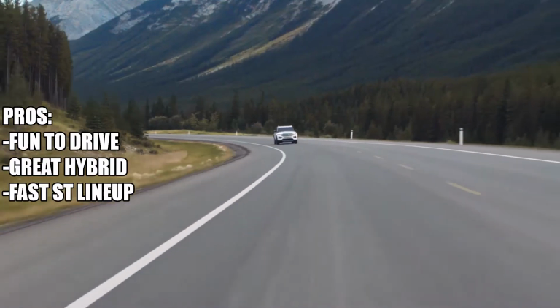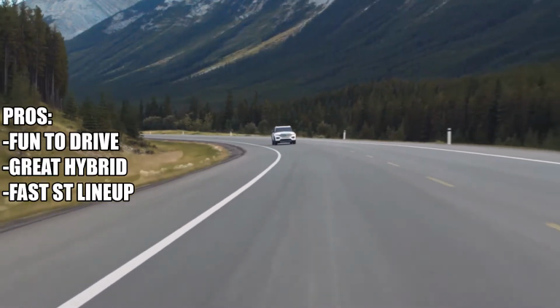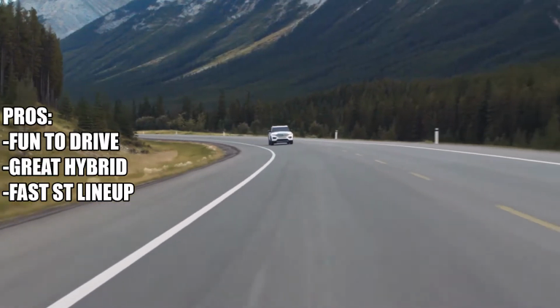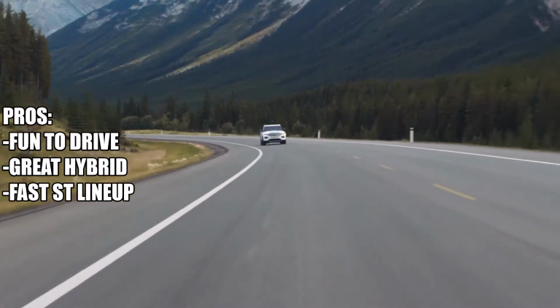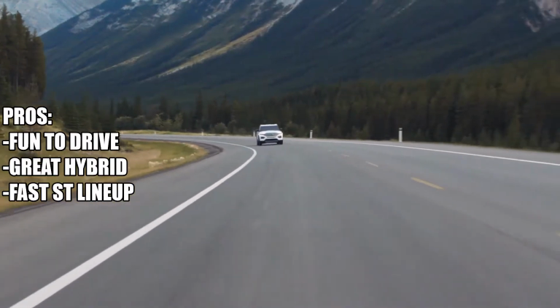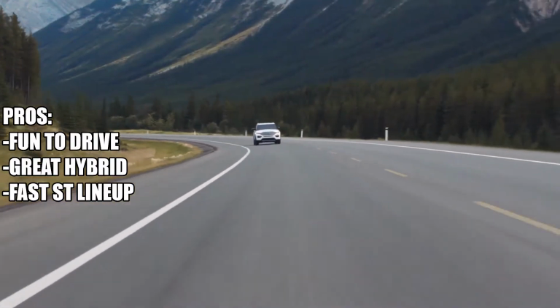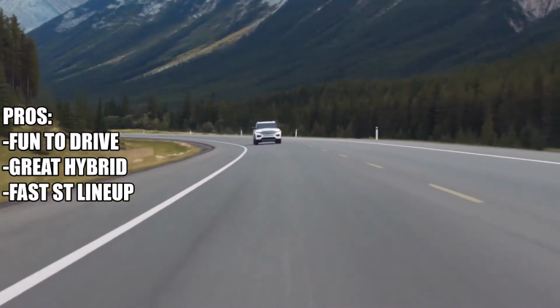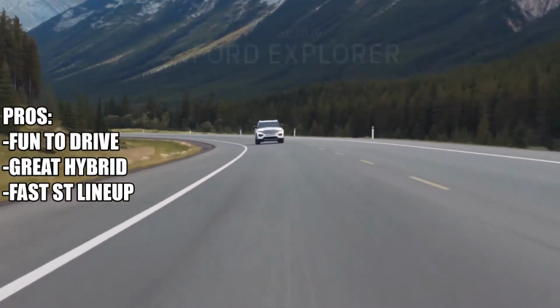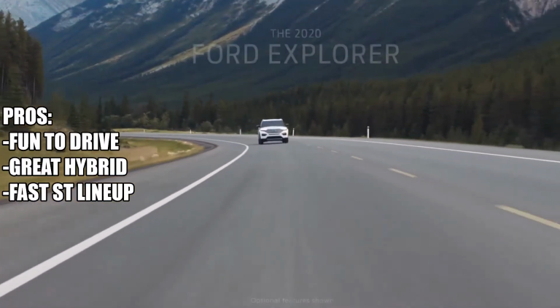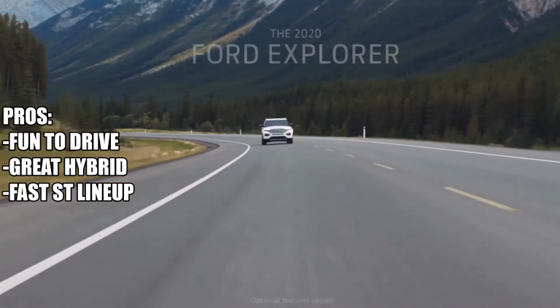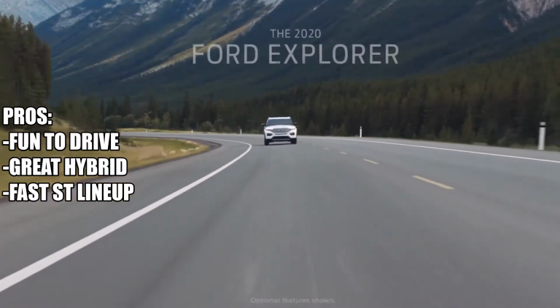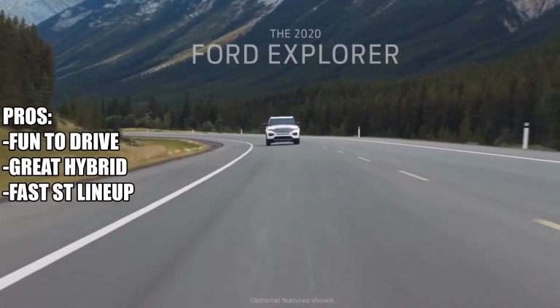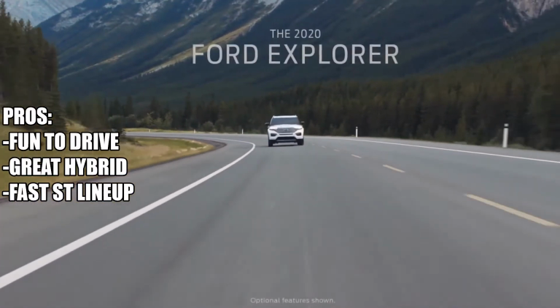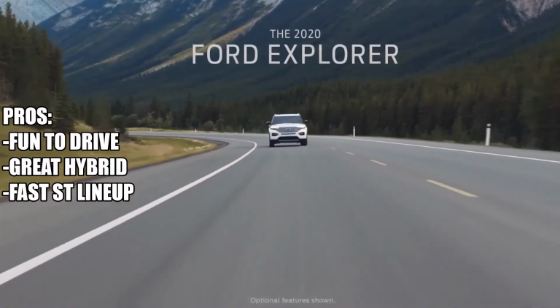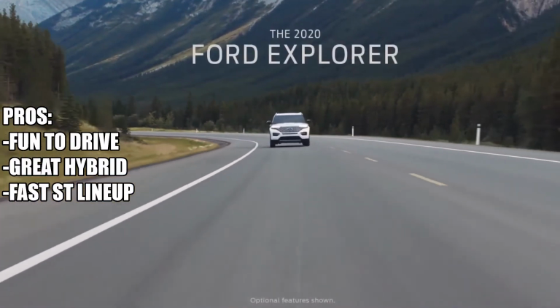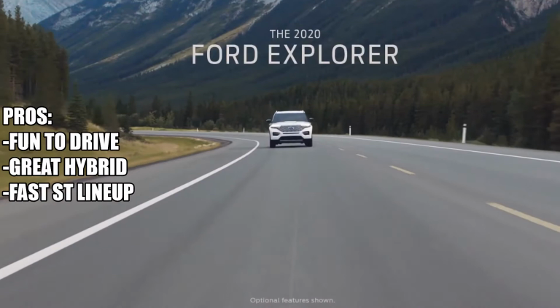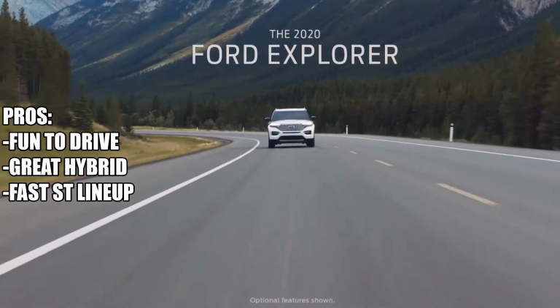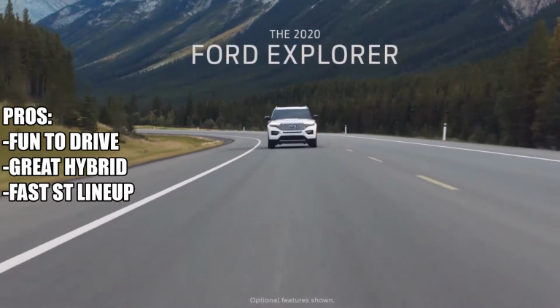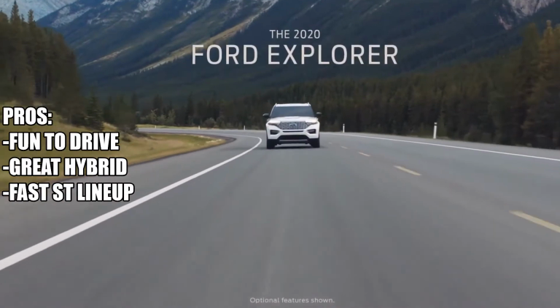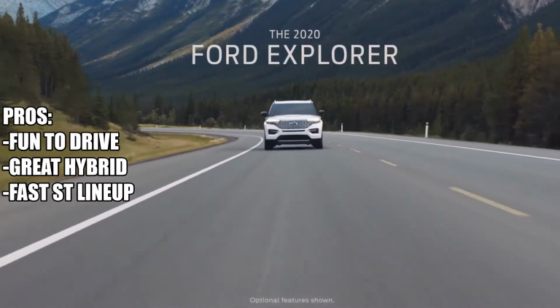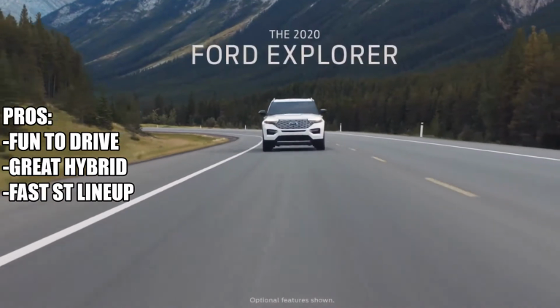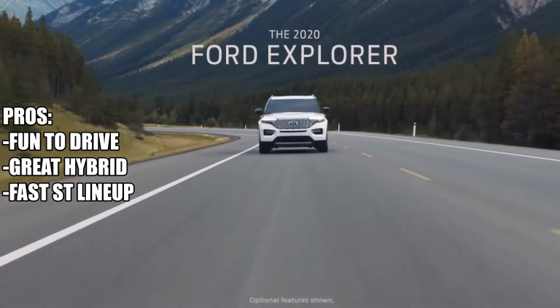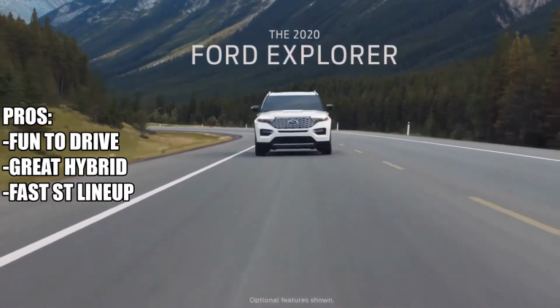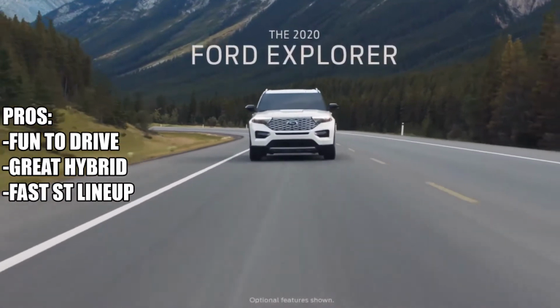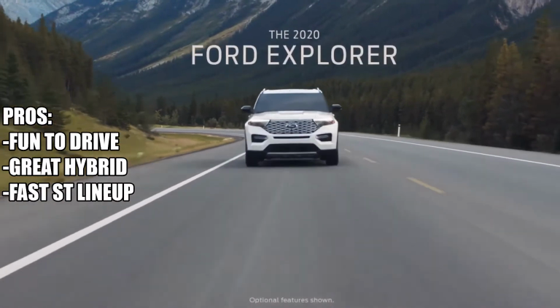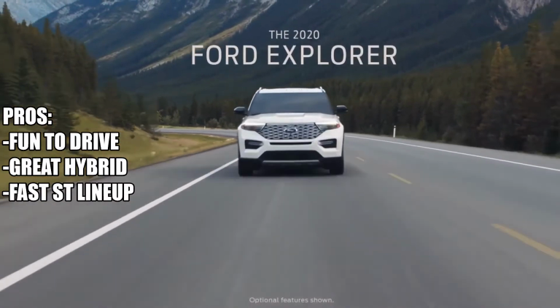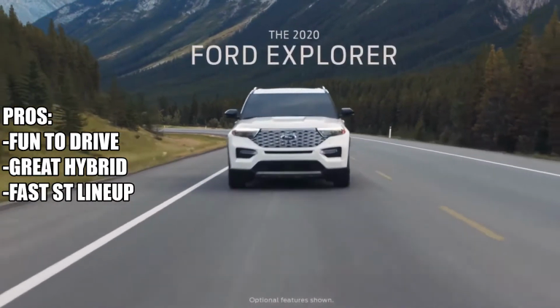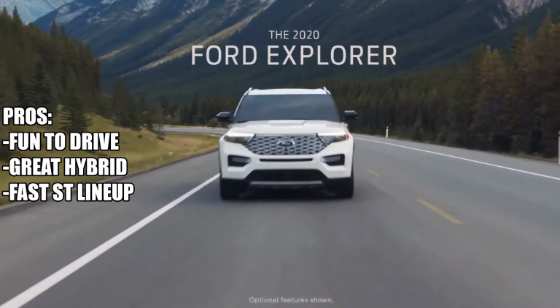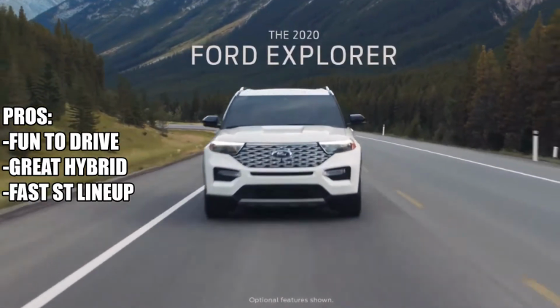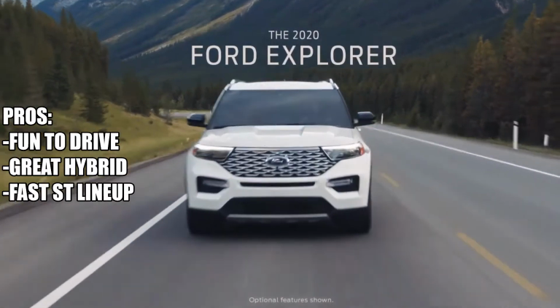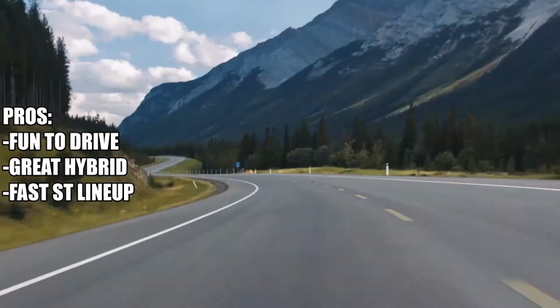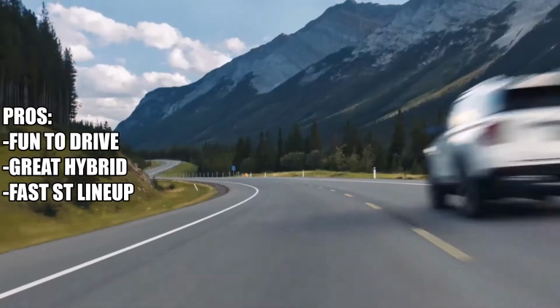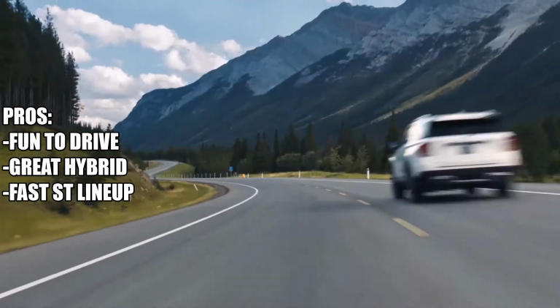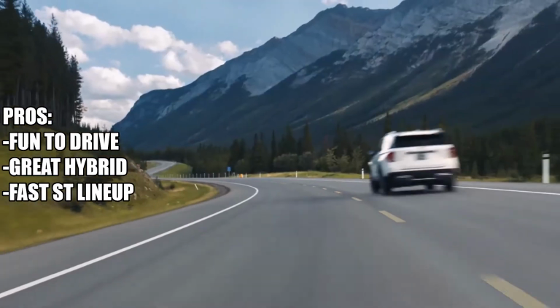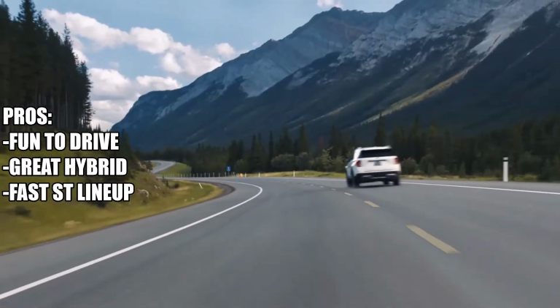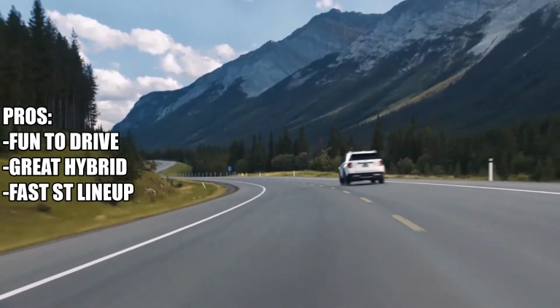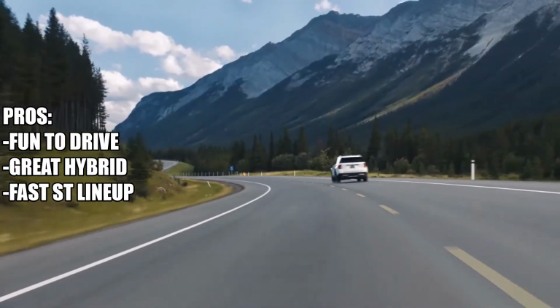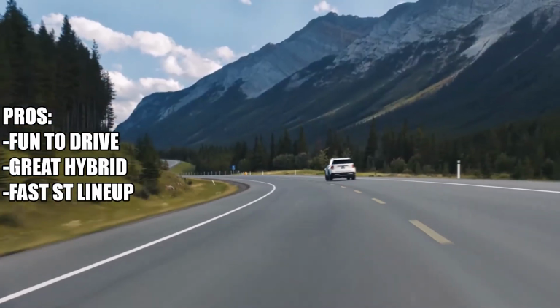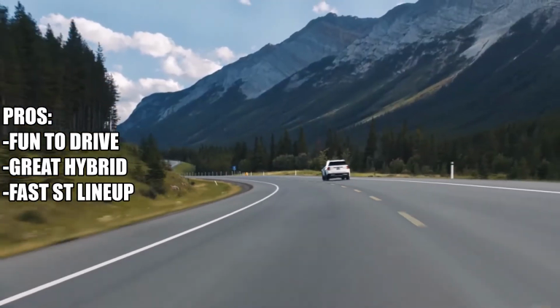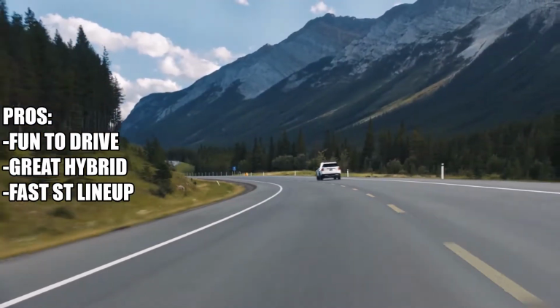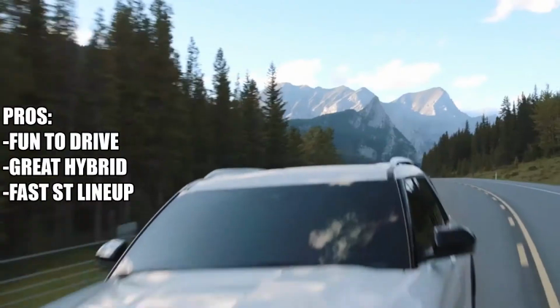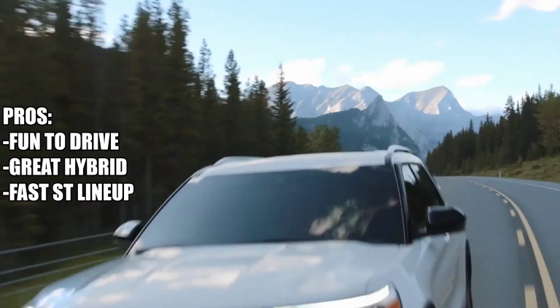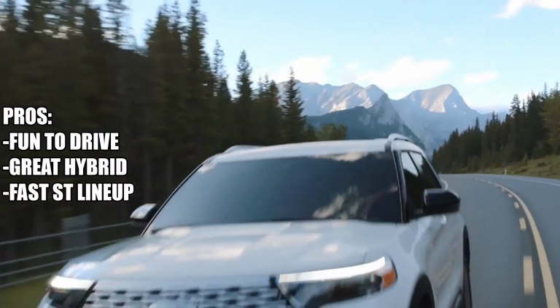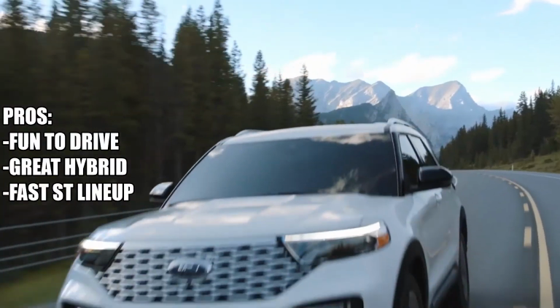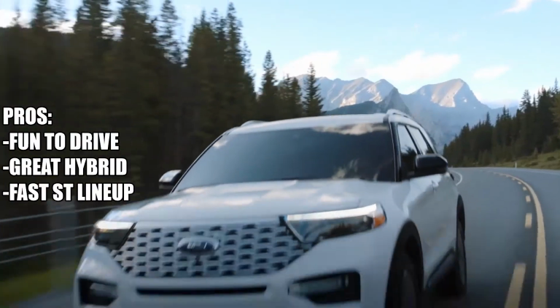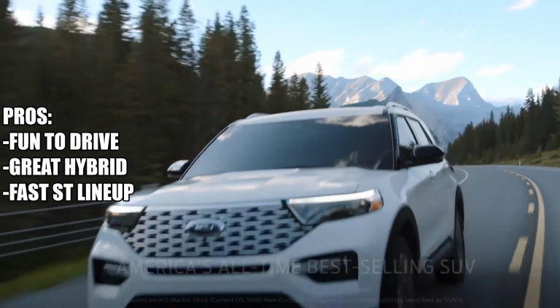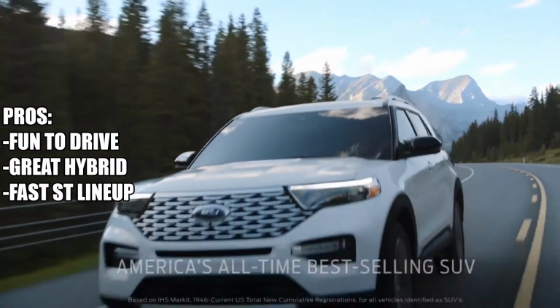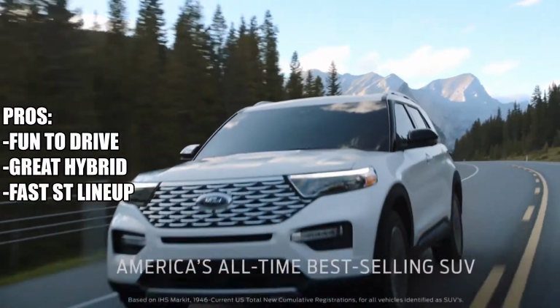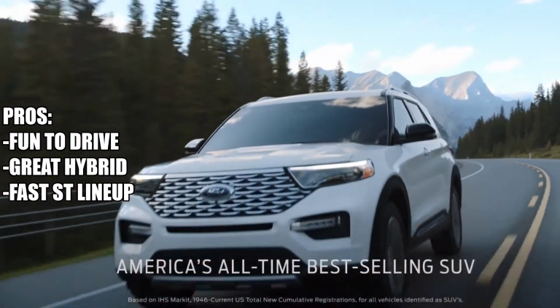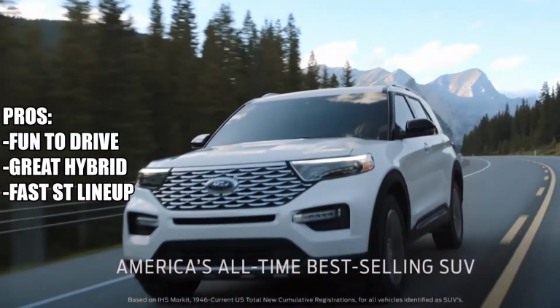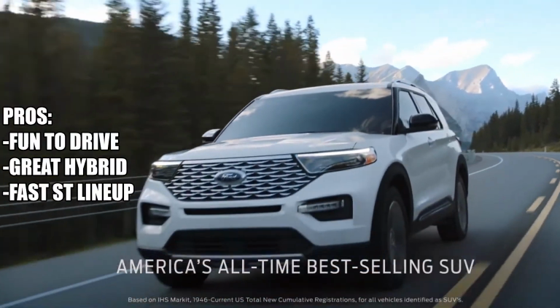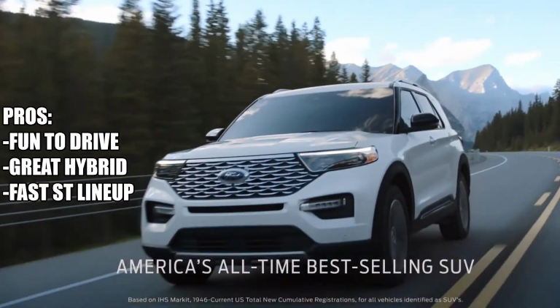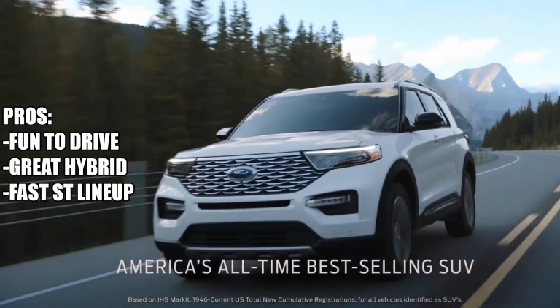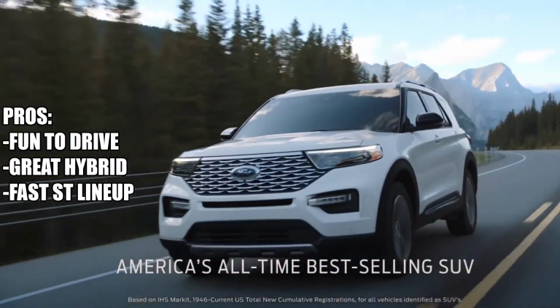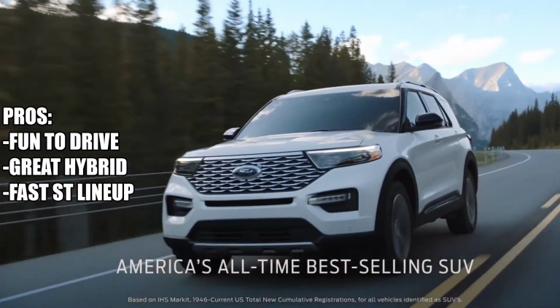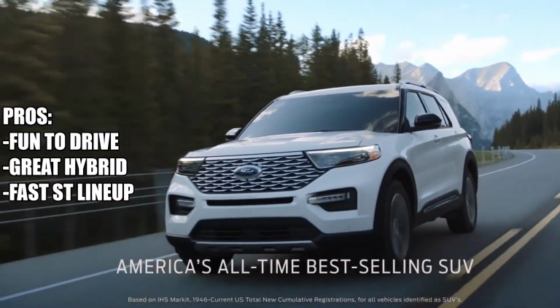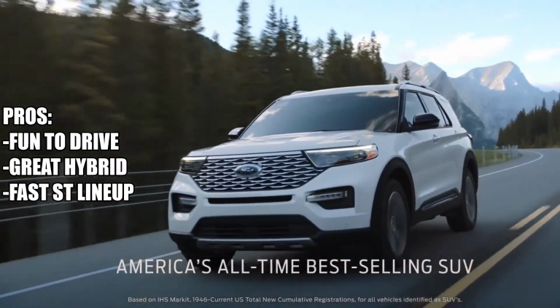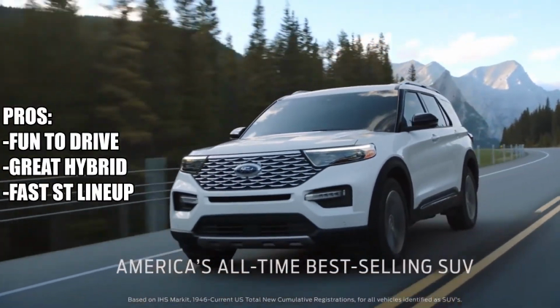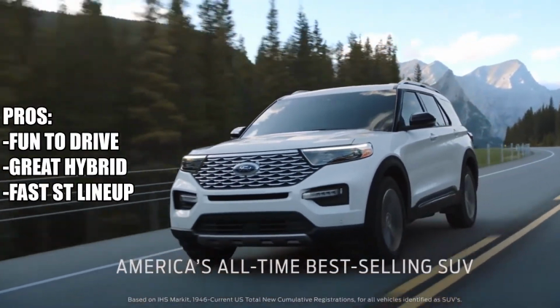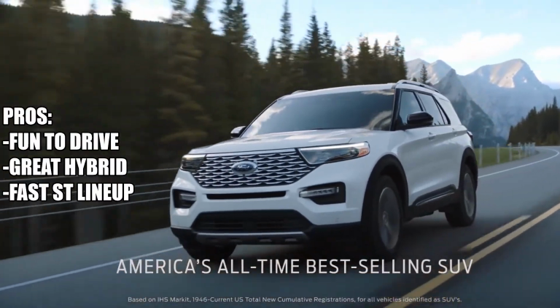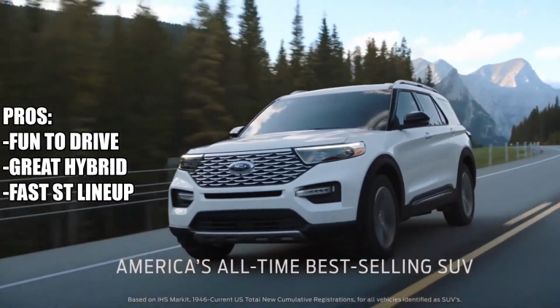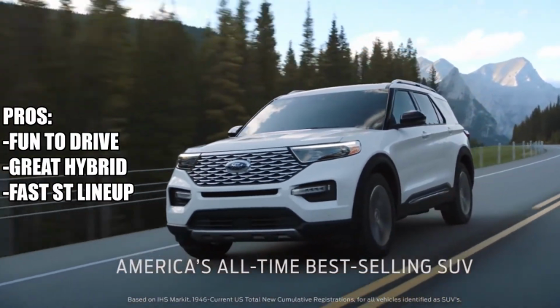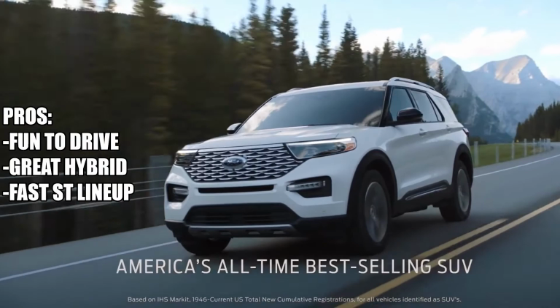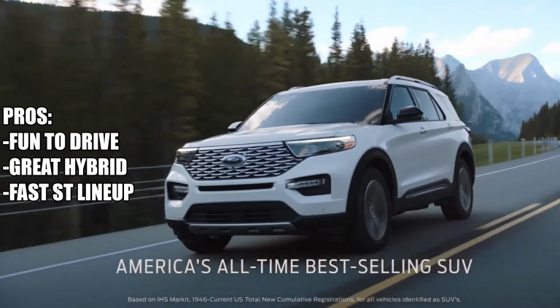Shopping for a new SUV? Compare it with the Ford Explorer — America's all-time best-selling SUV.